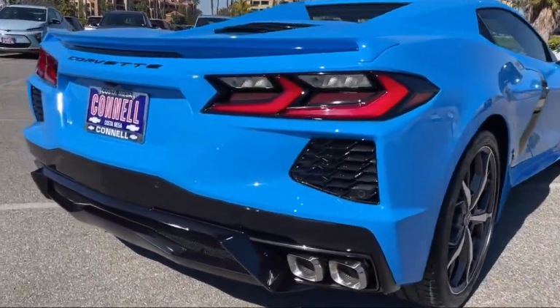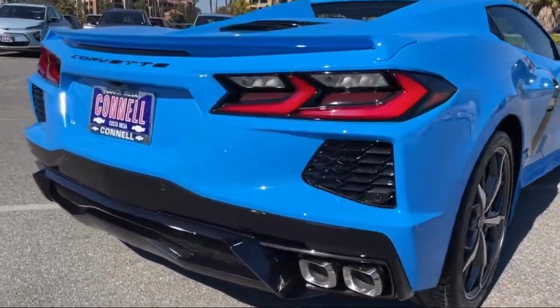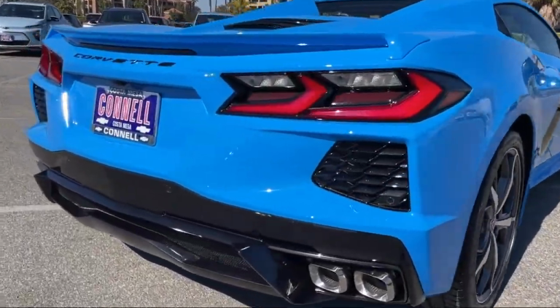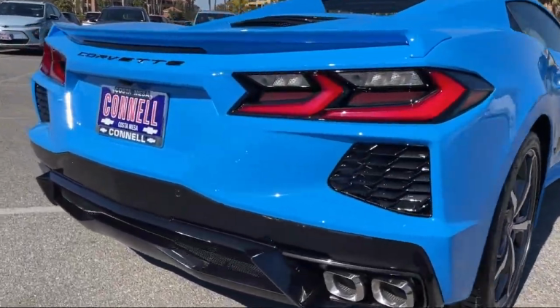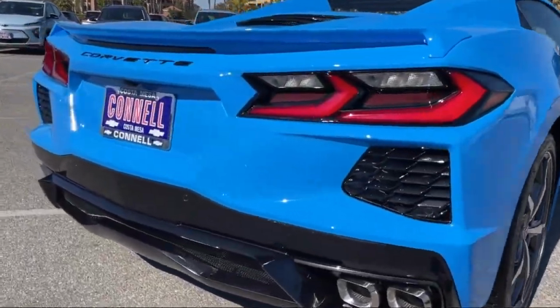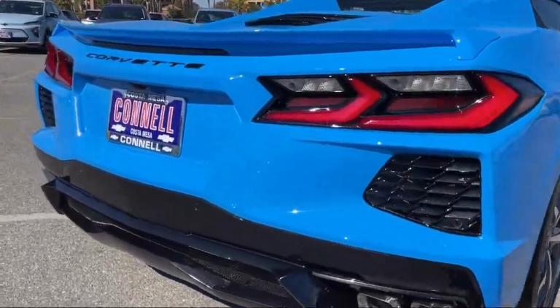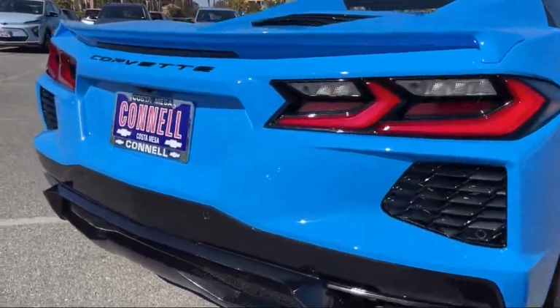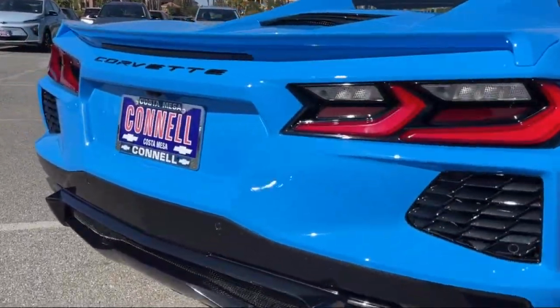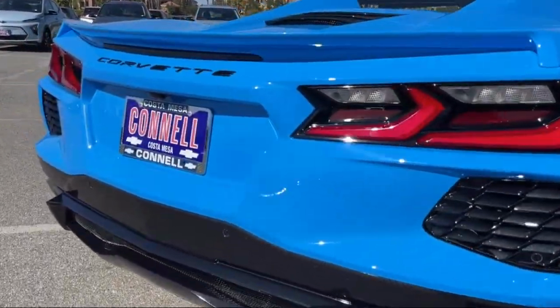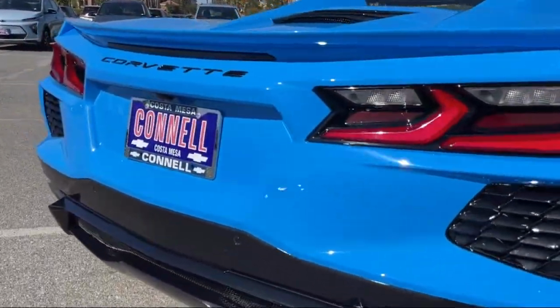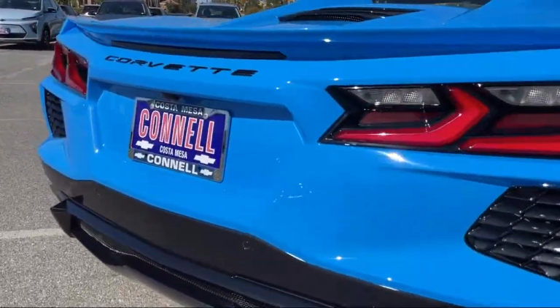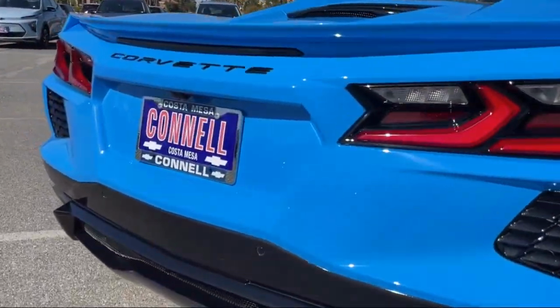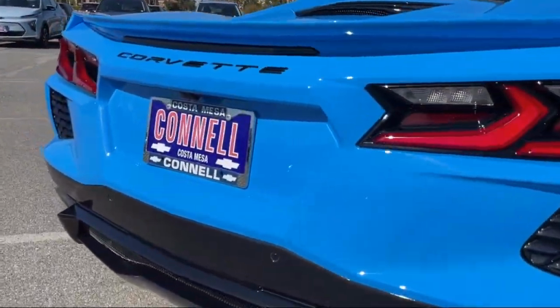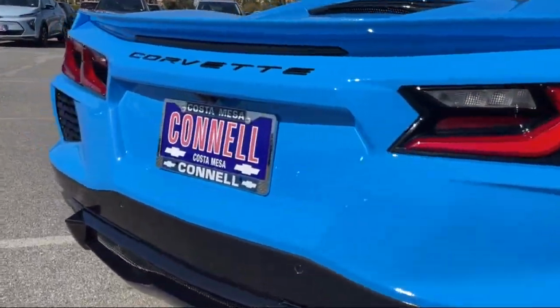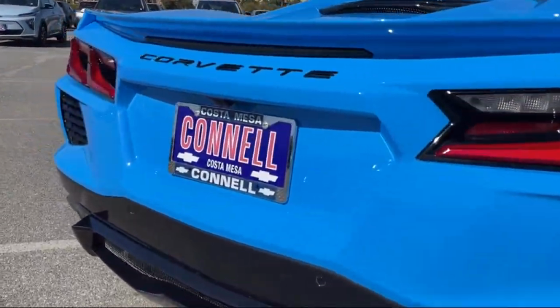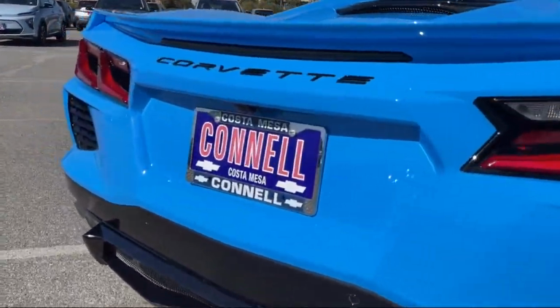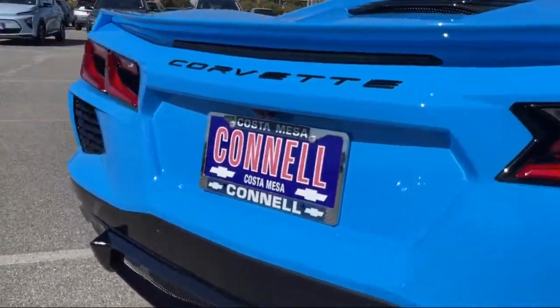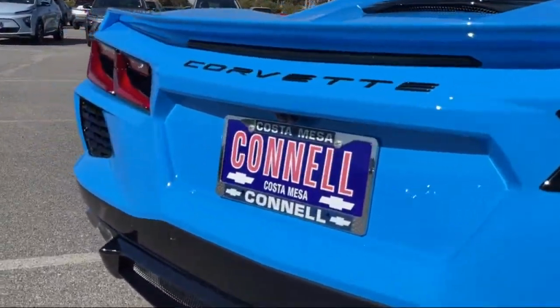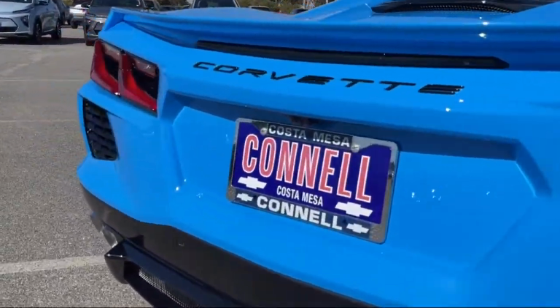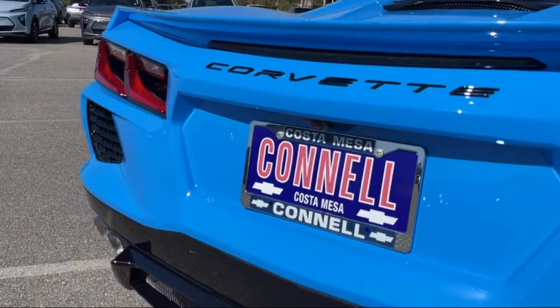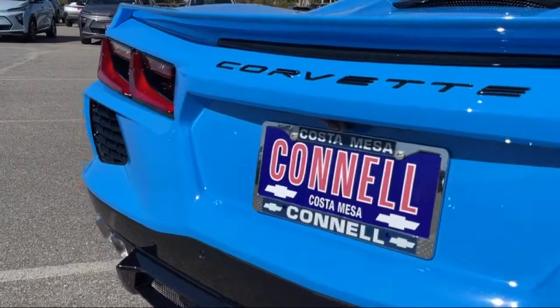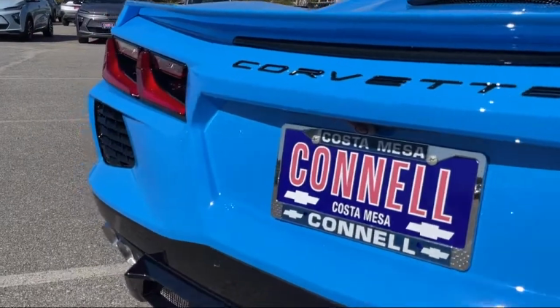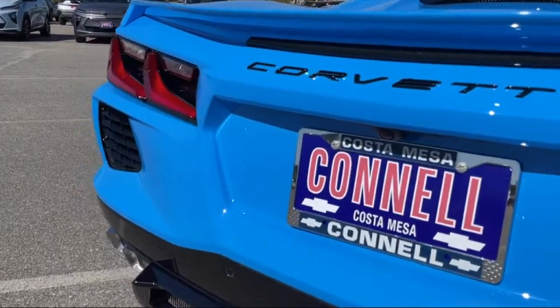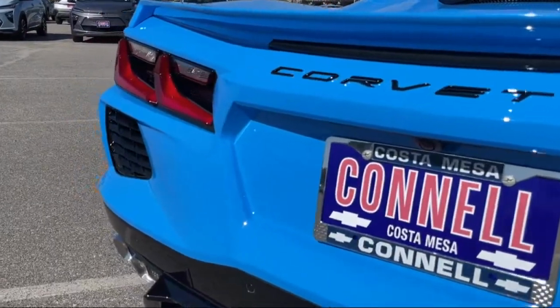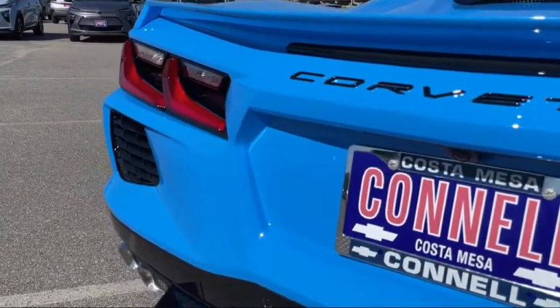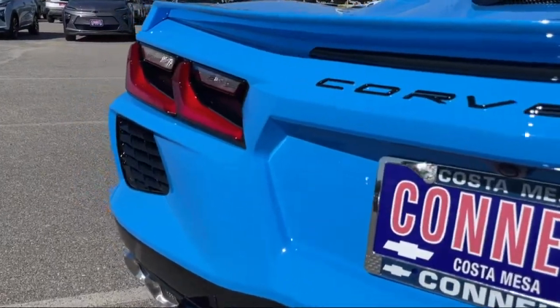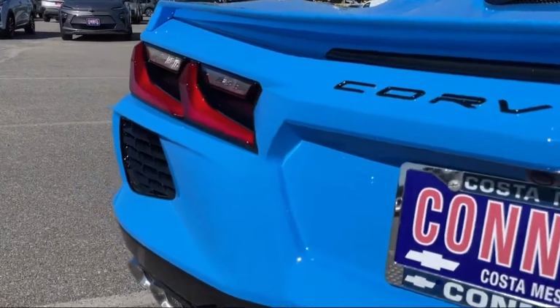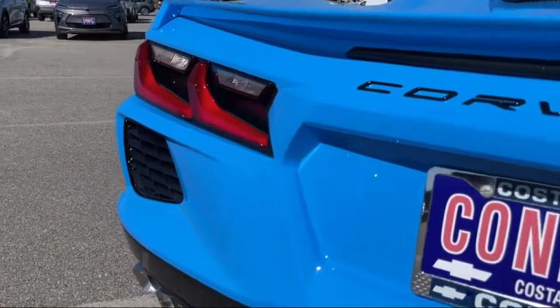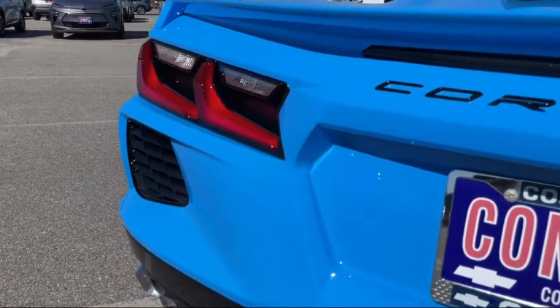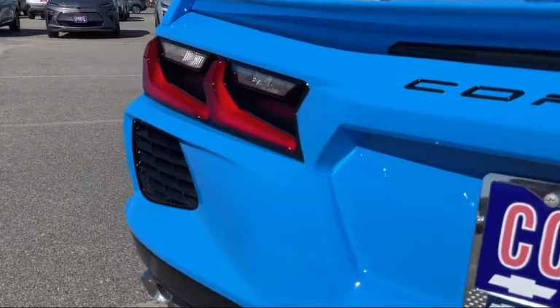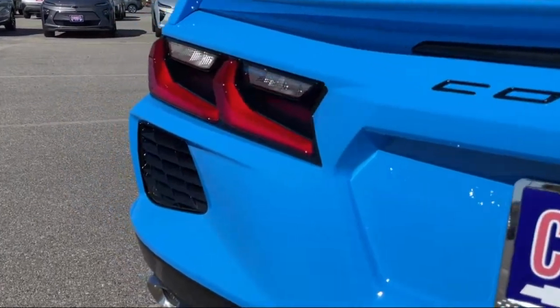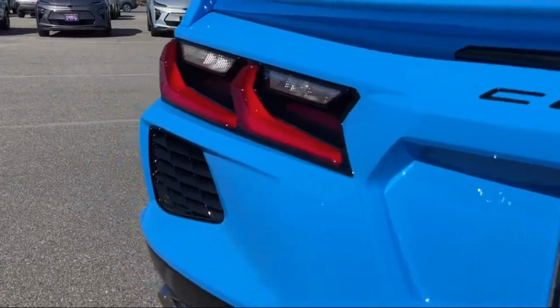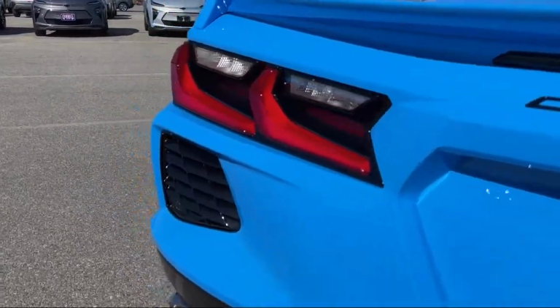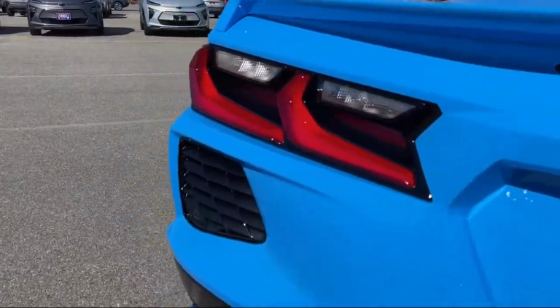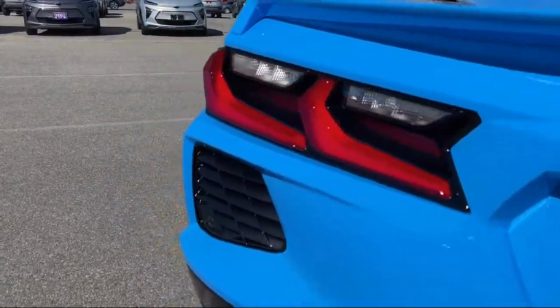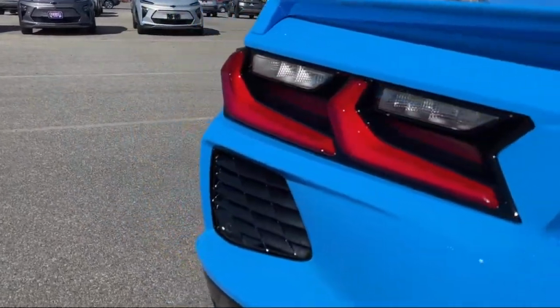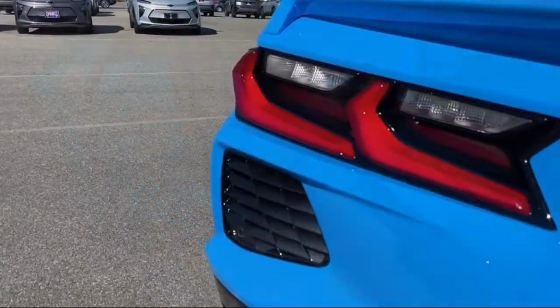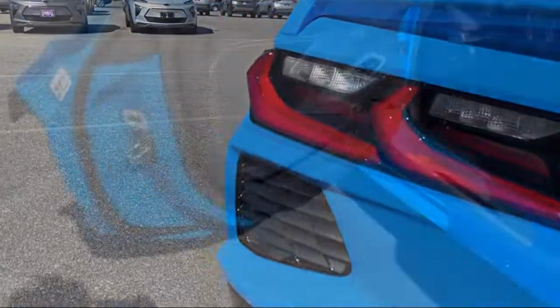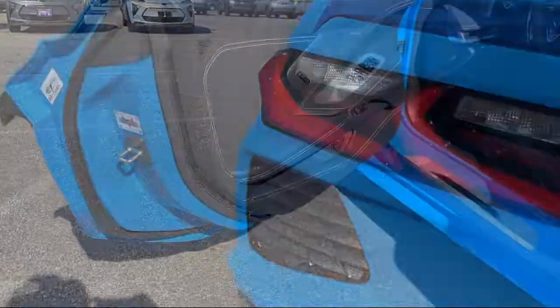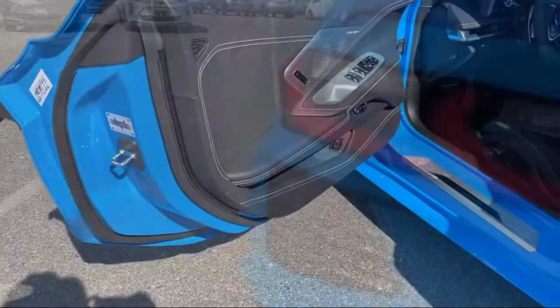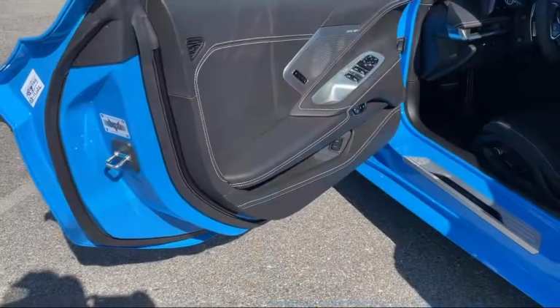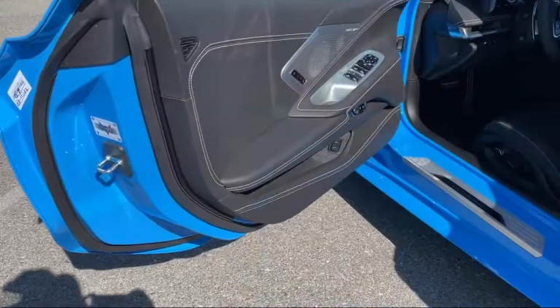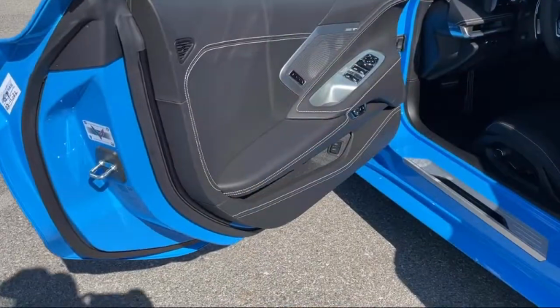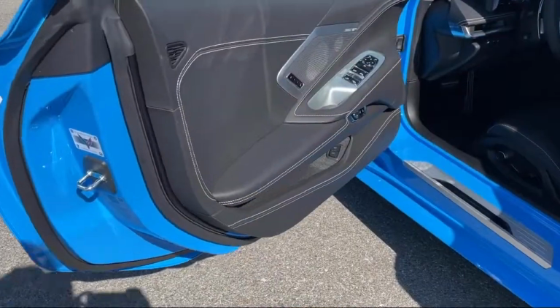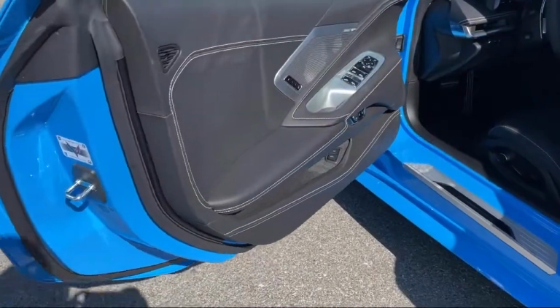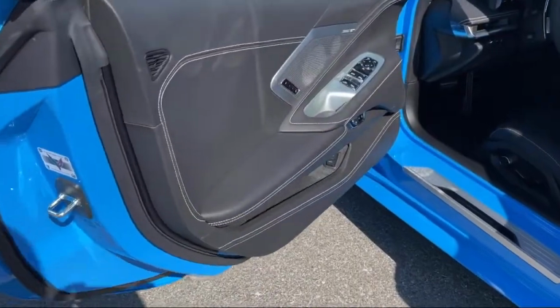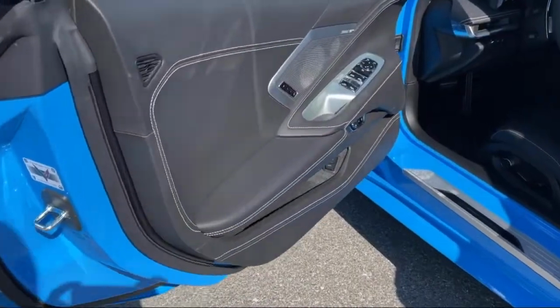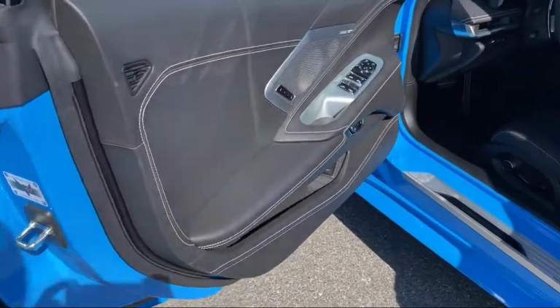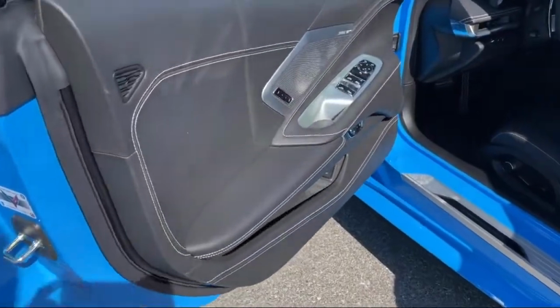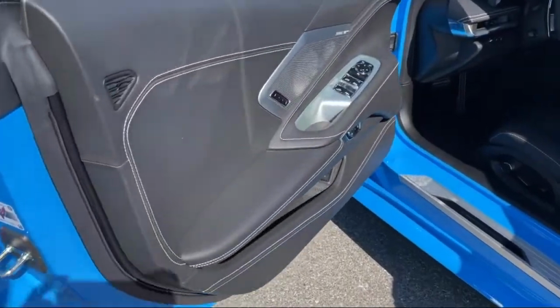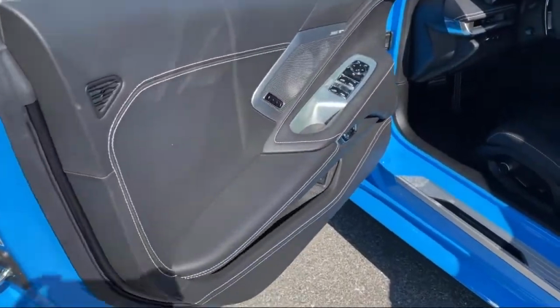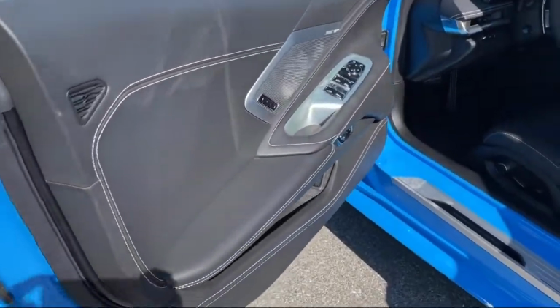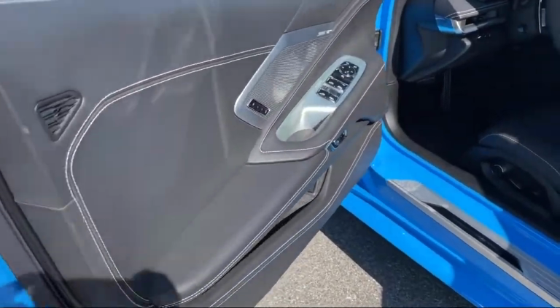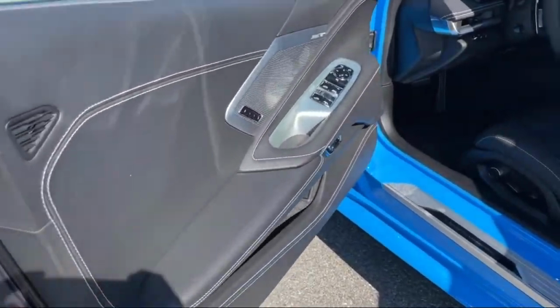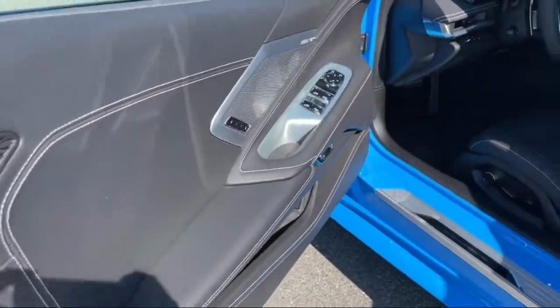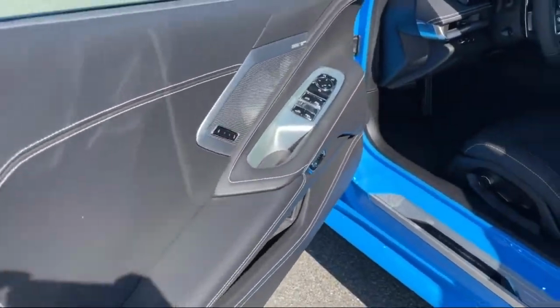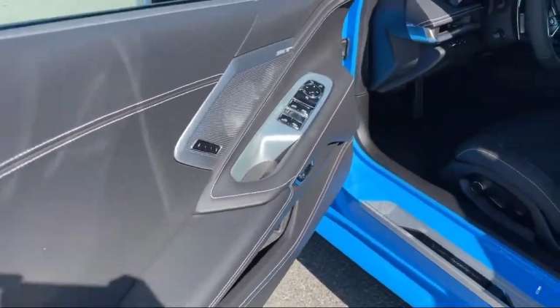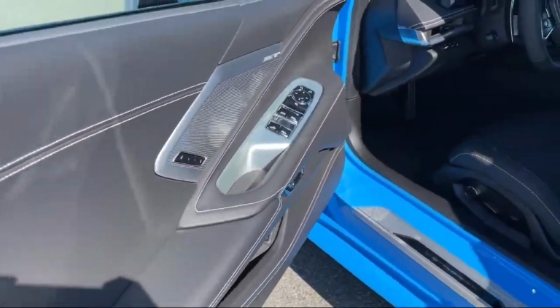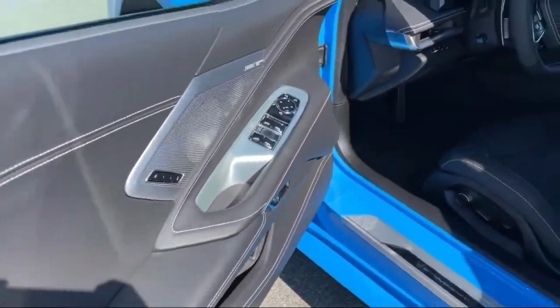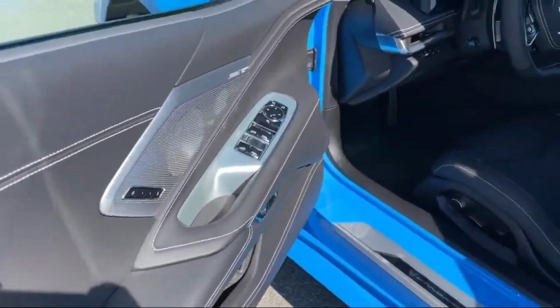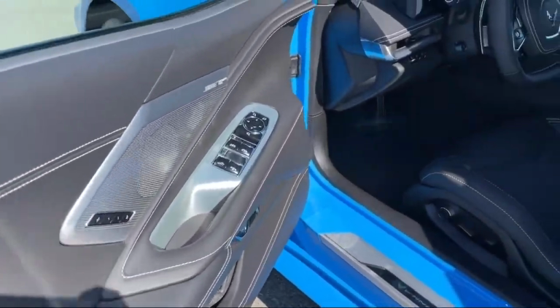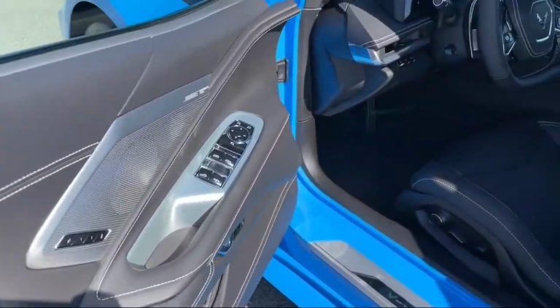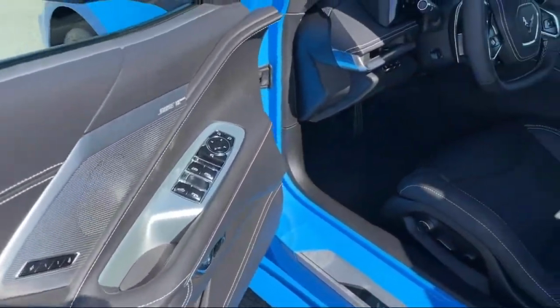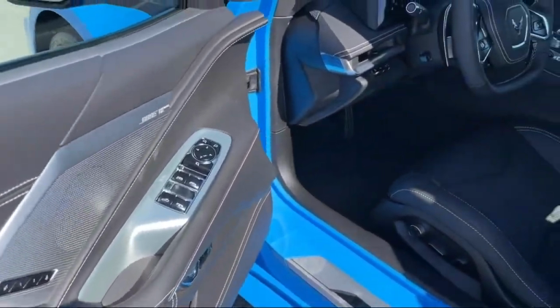It also features ventilated front seats, keyless entry, Chevrolet Infotainment 3 premium audio system, and HD radio.